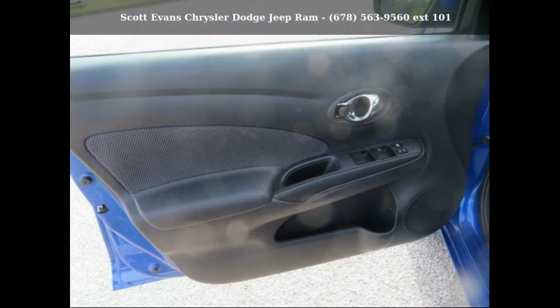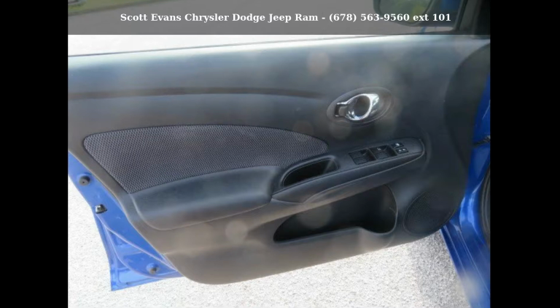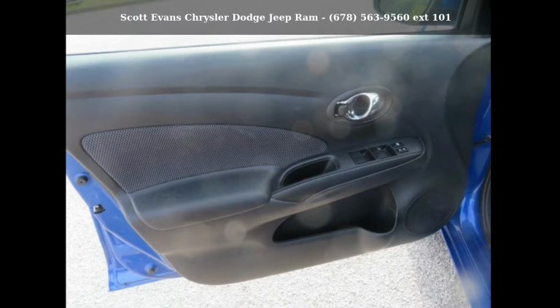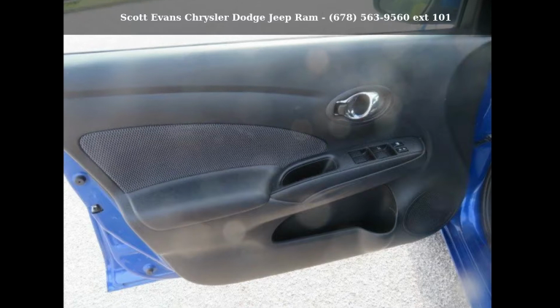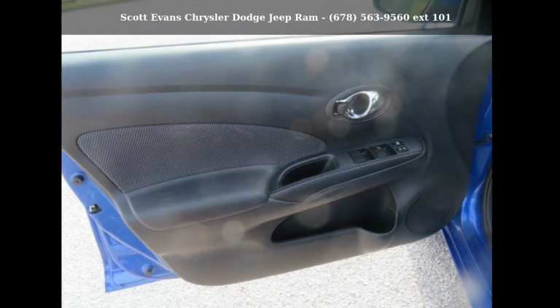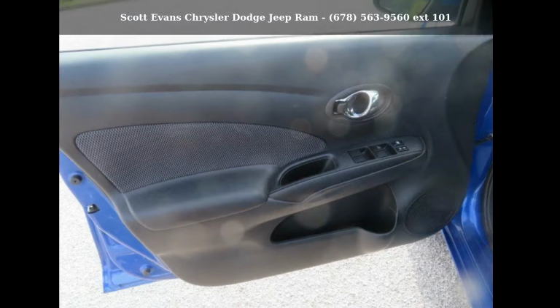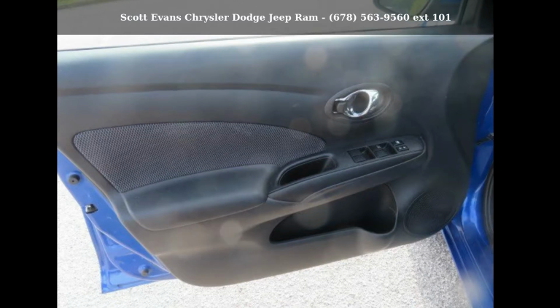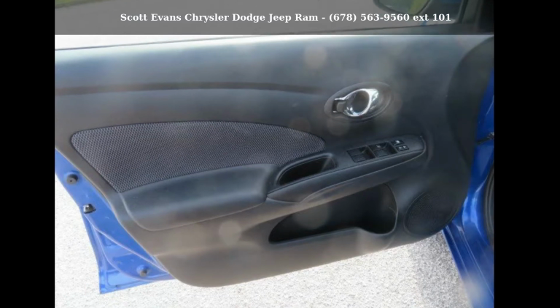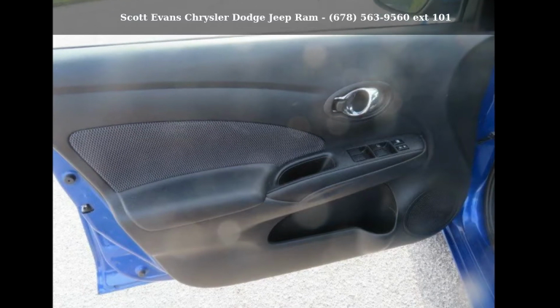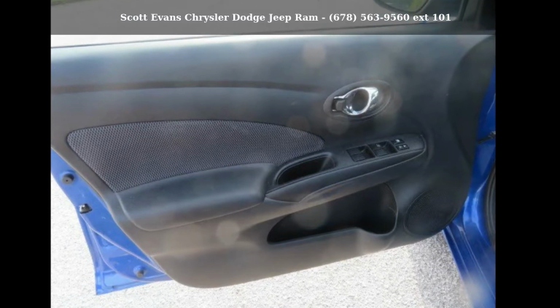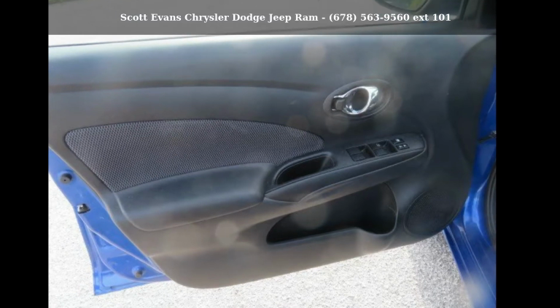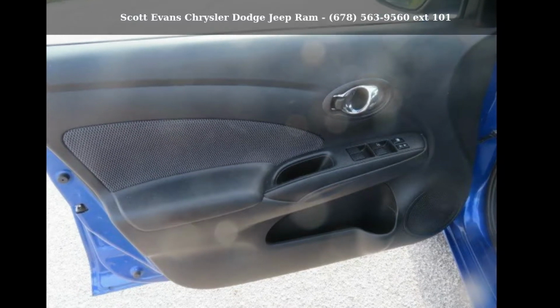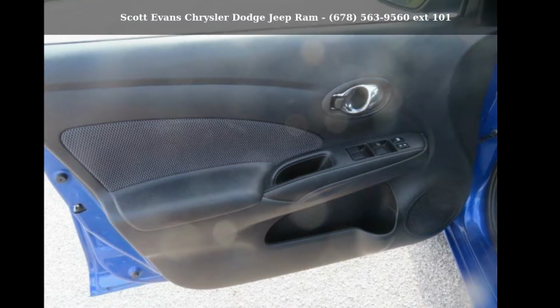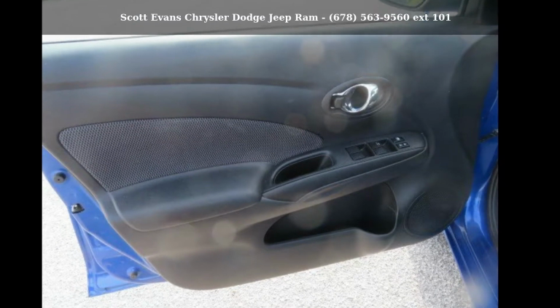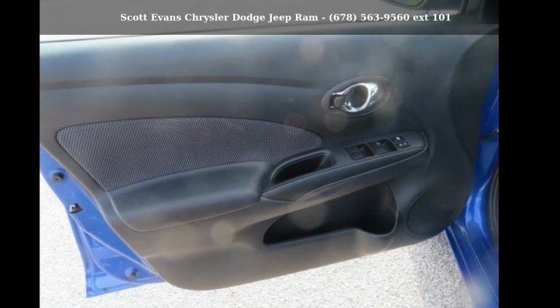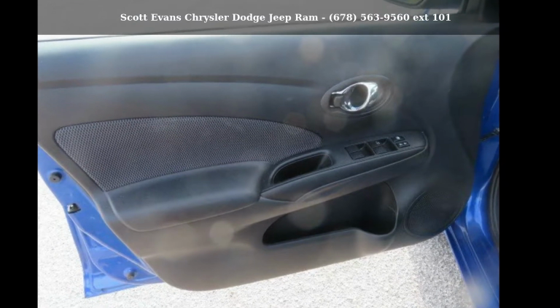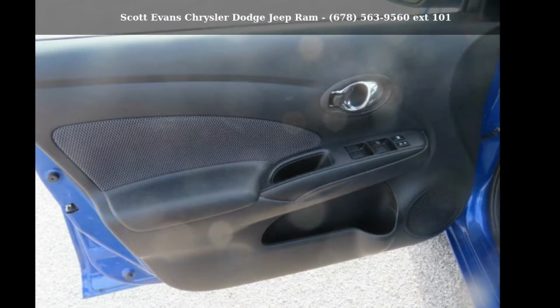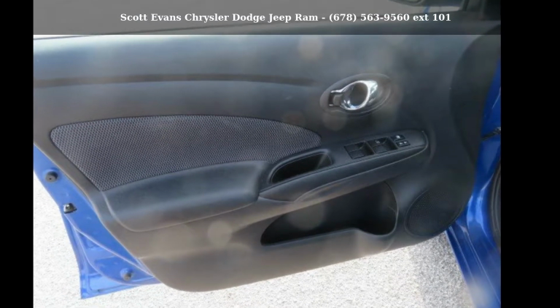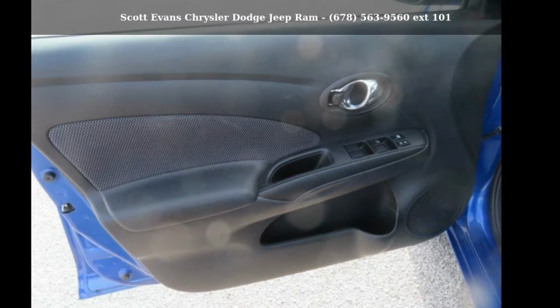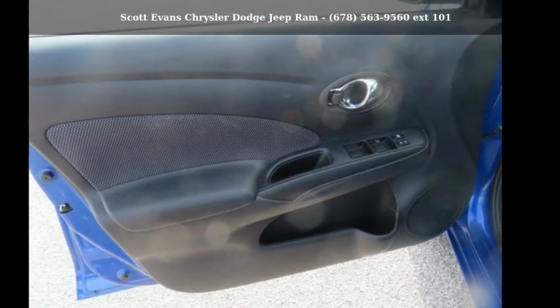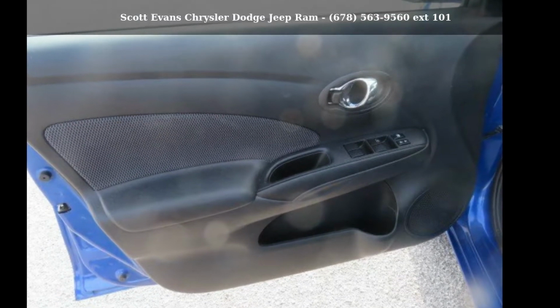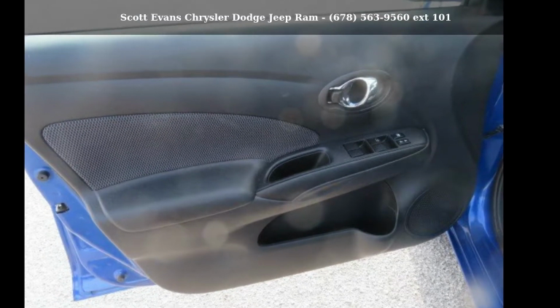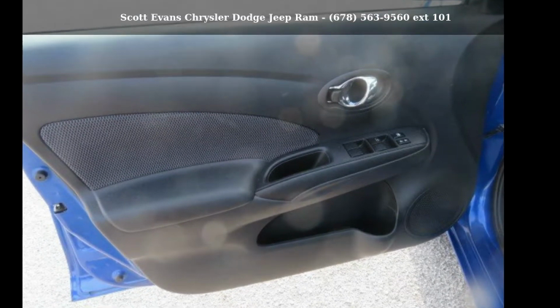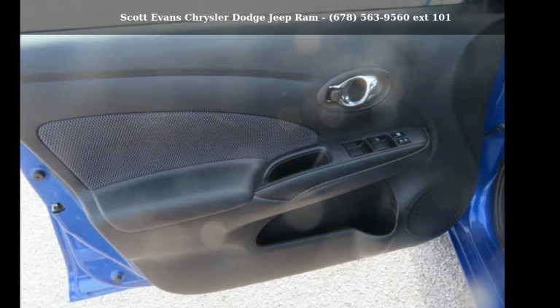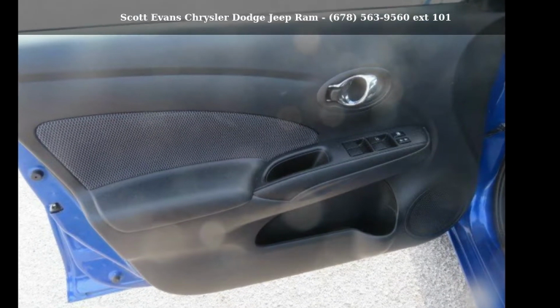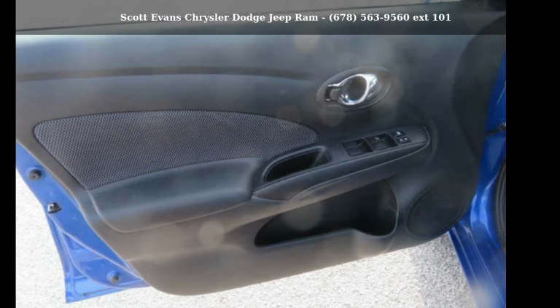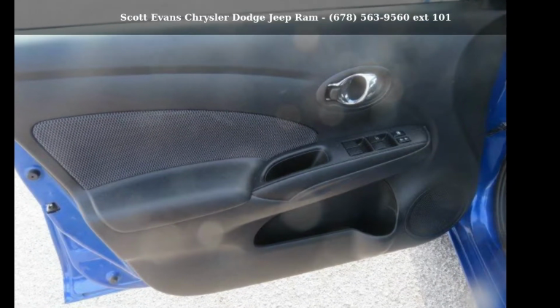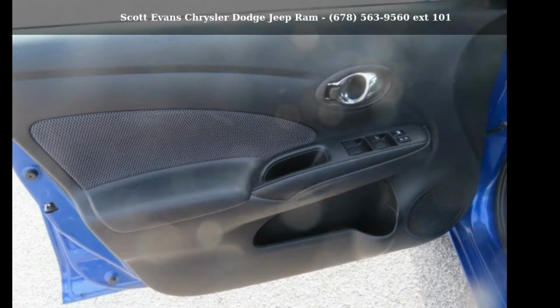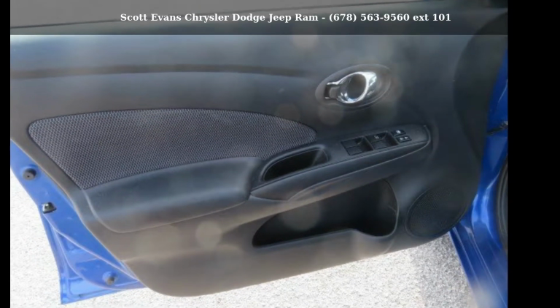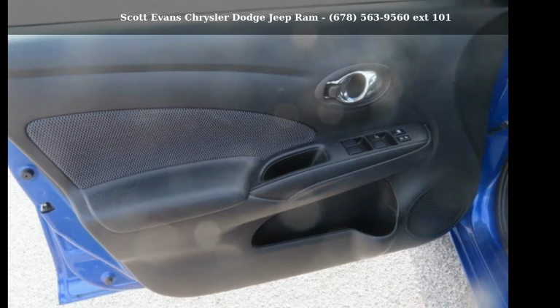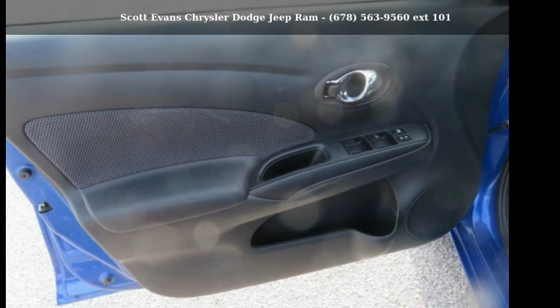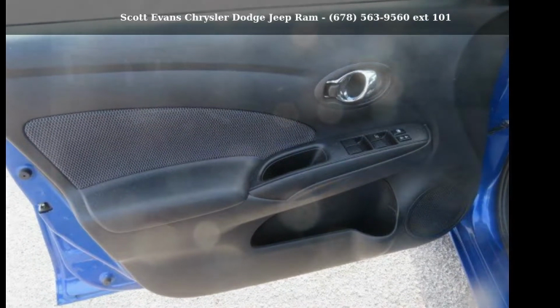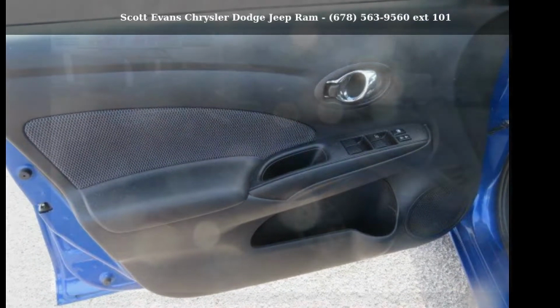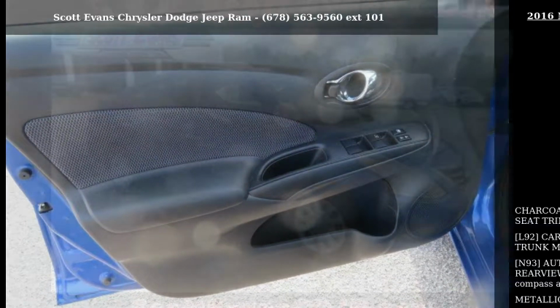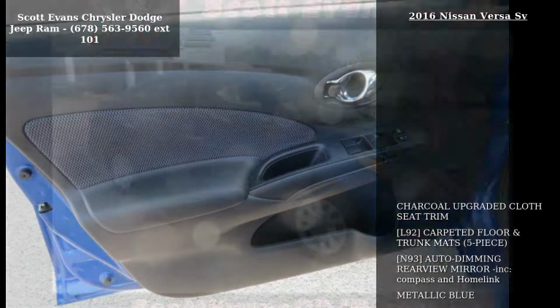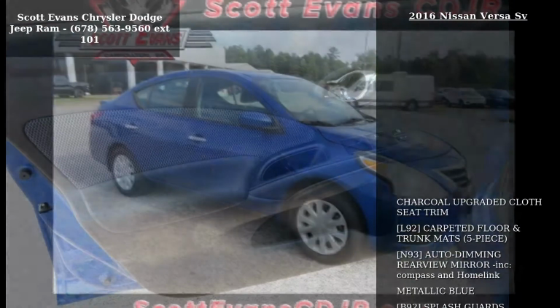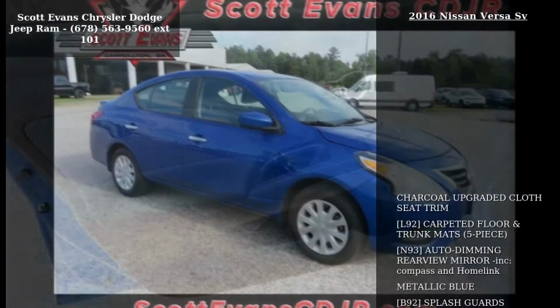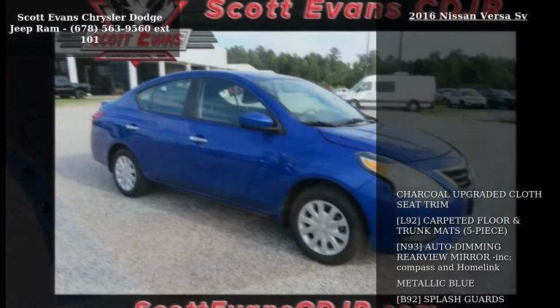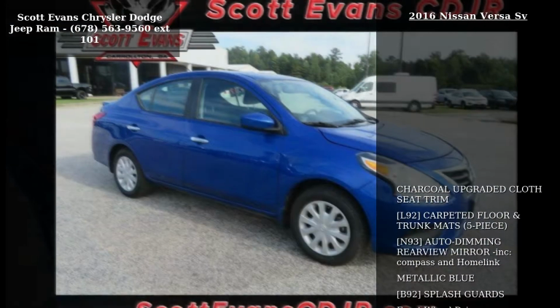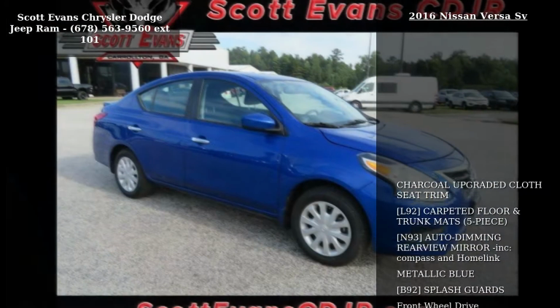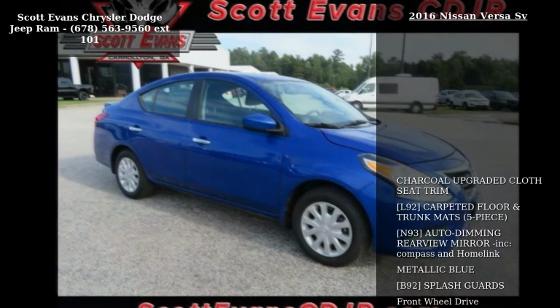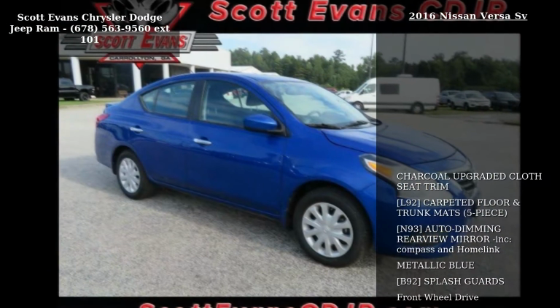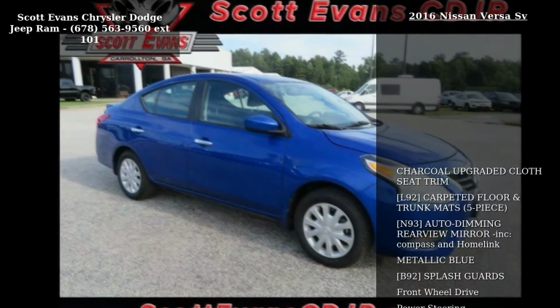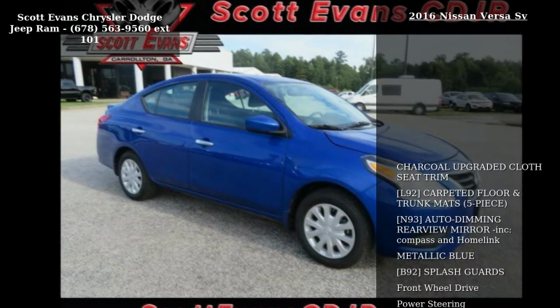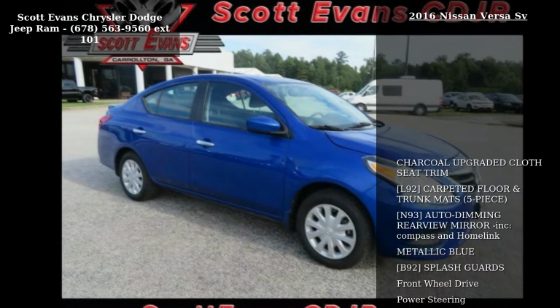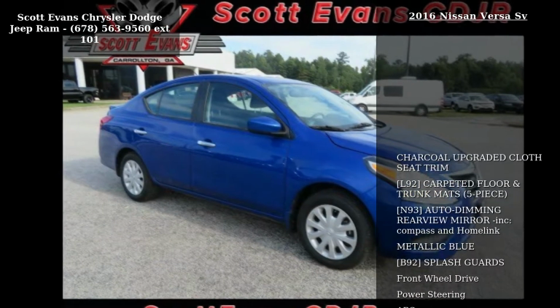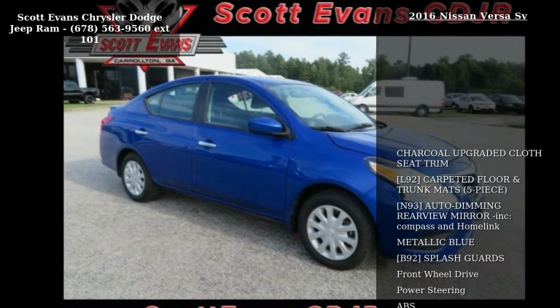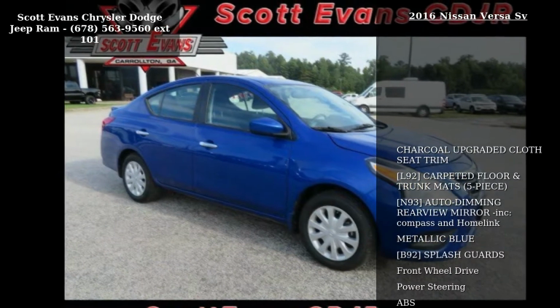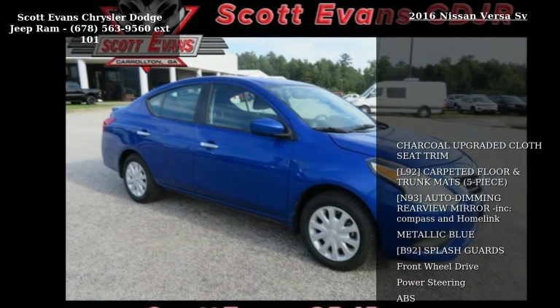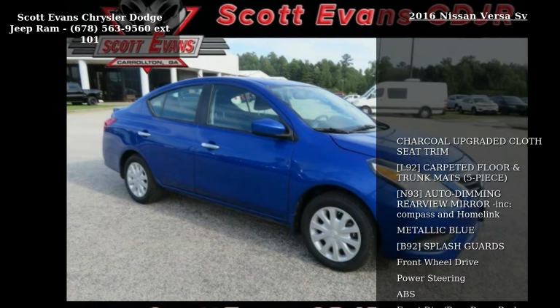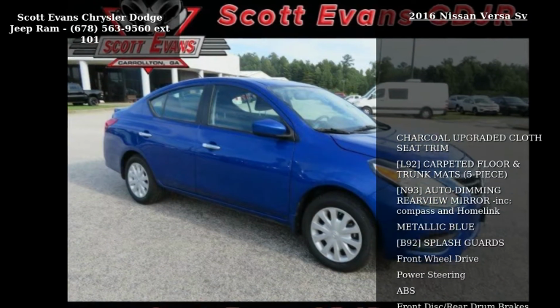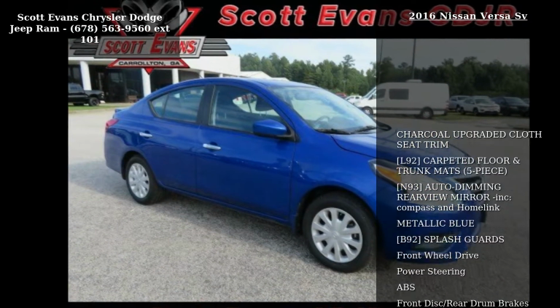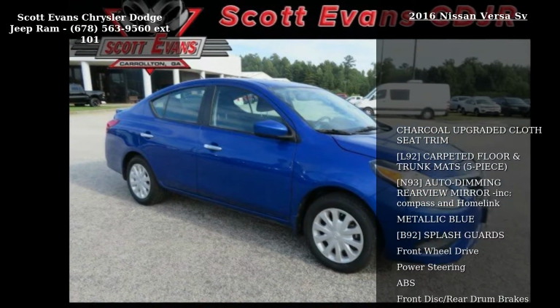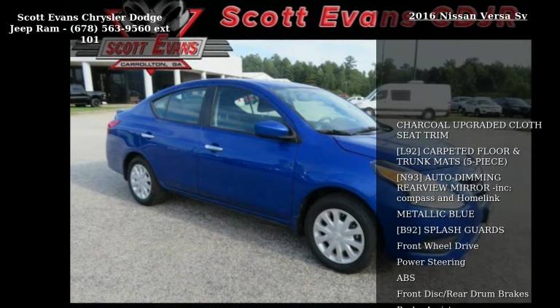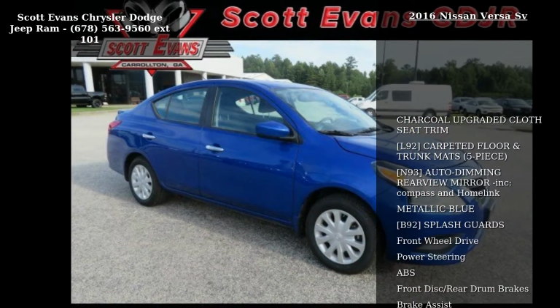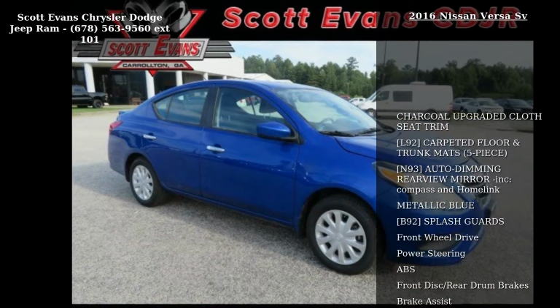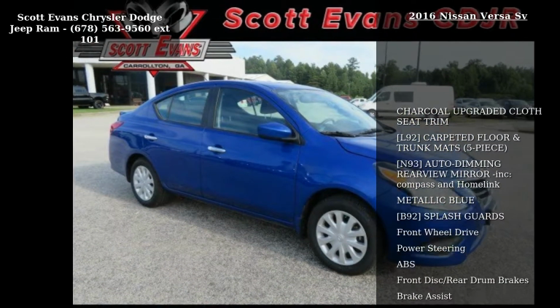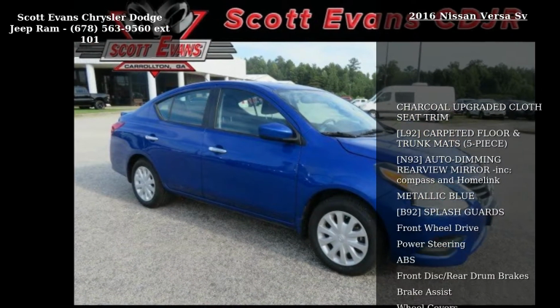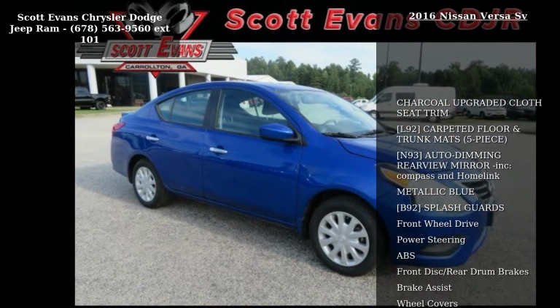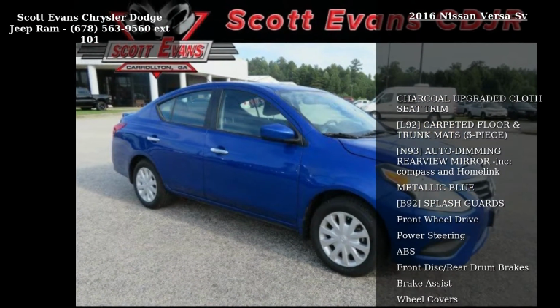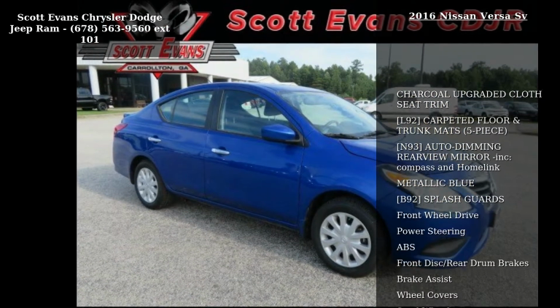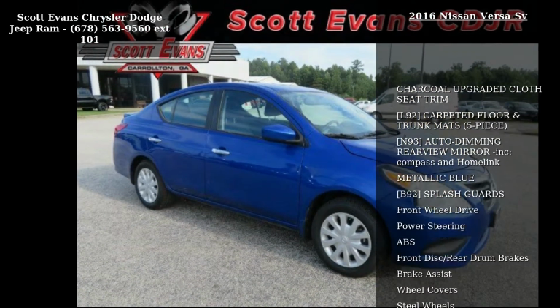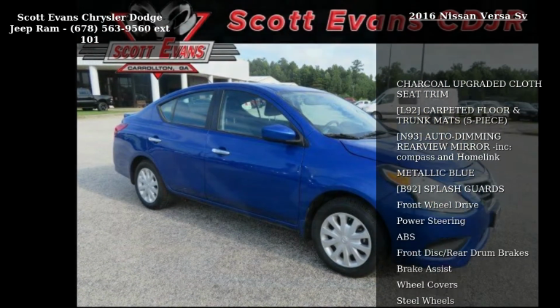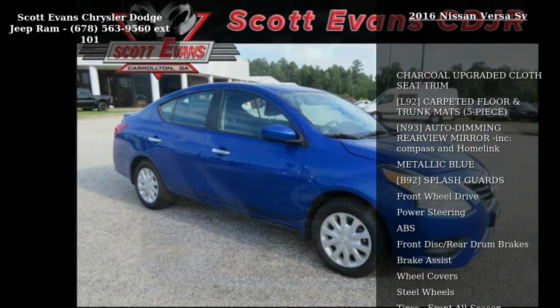Step into the Nissan 2016 Versa. If you are looking for an automobile with great features, look no further.